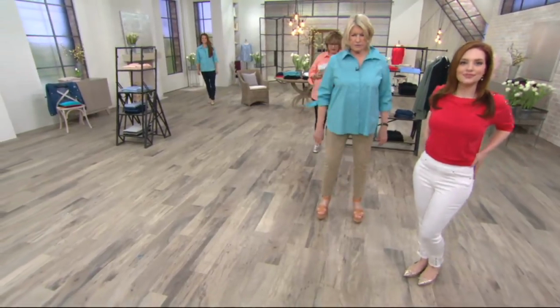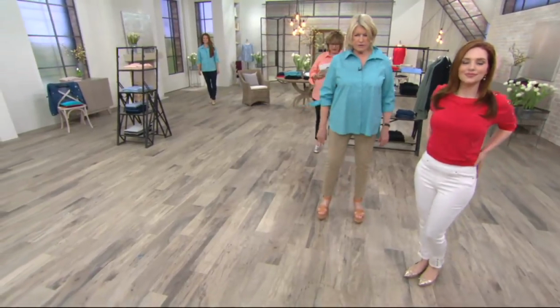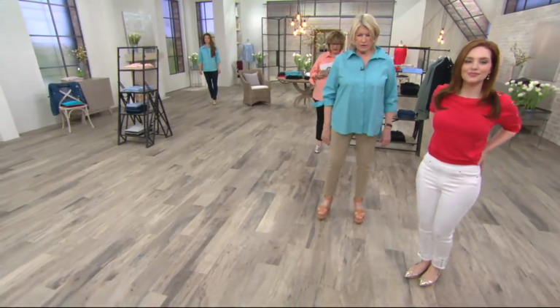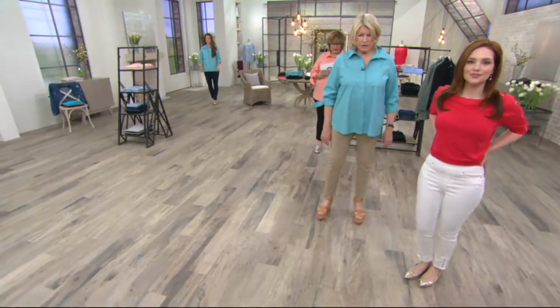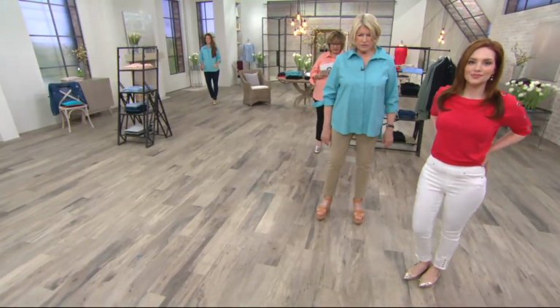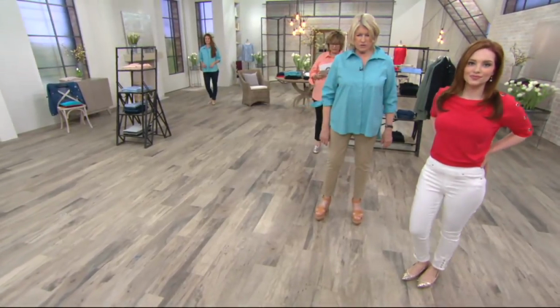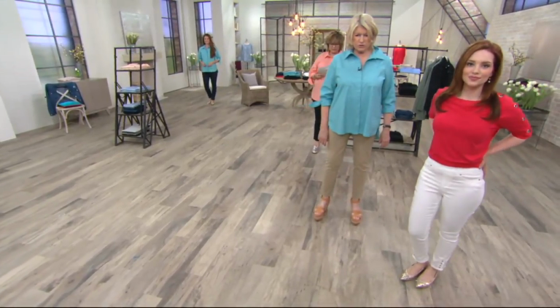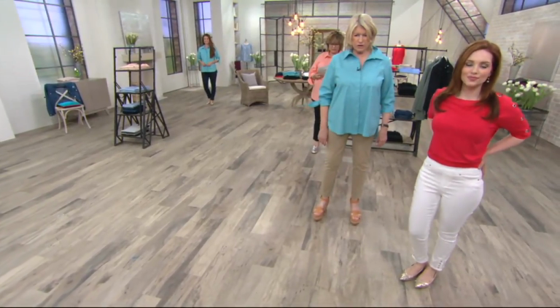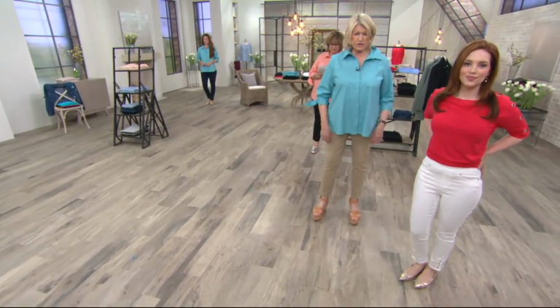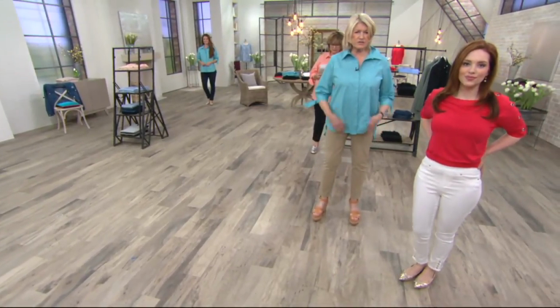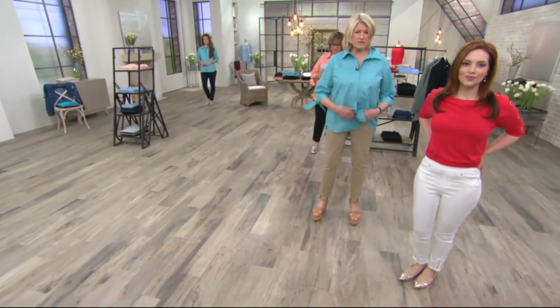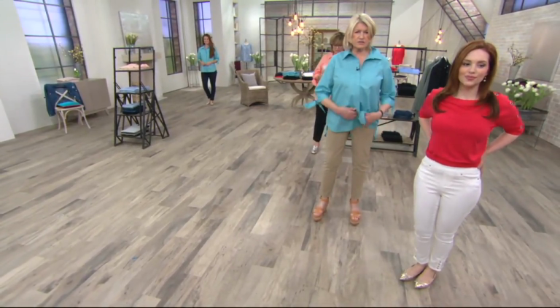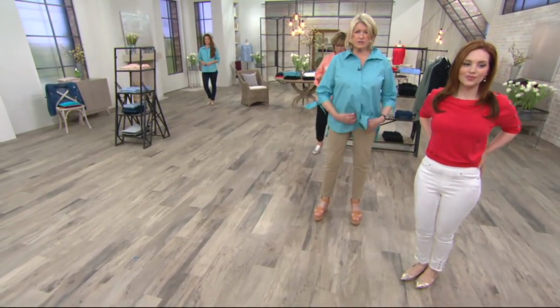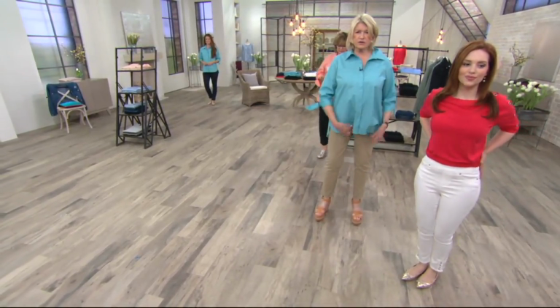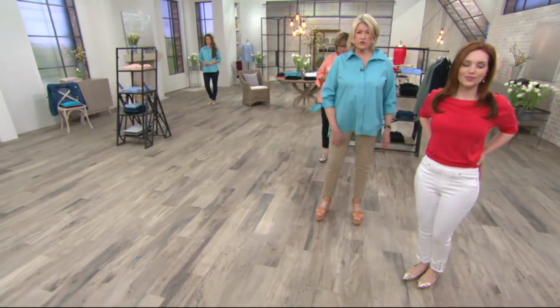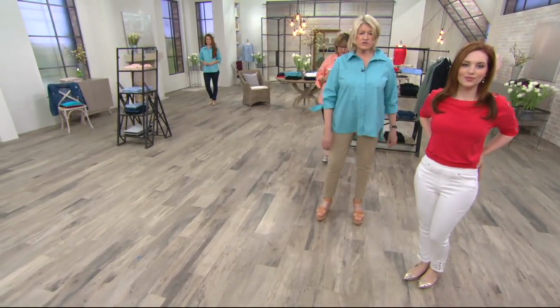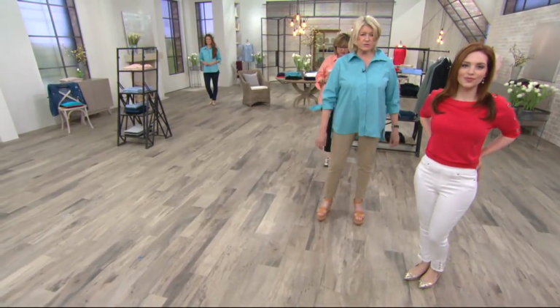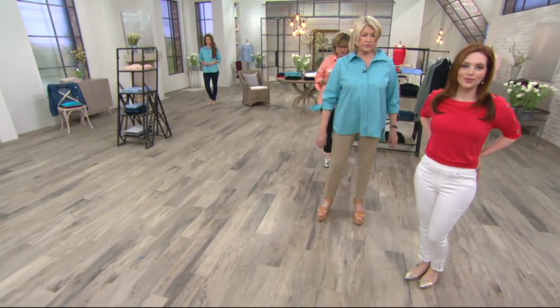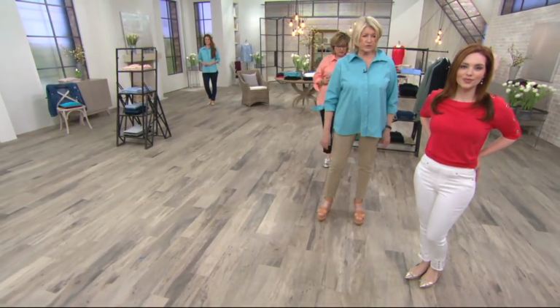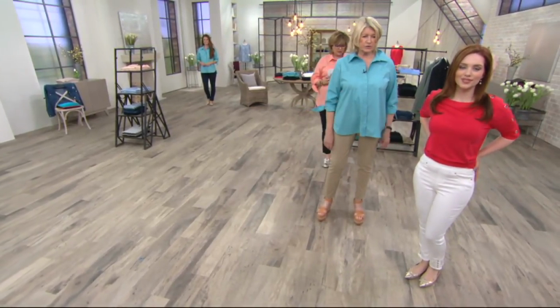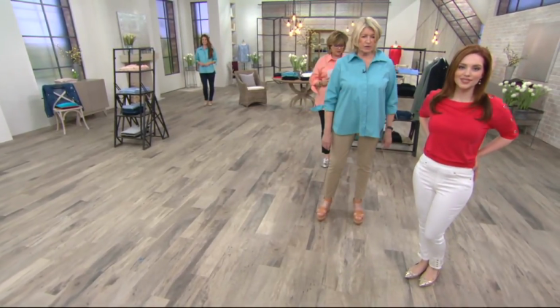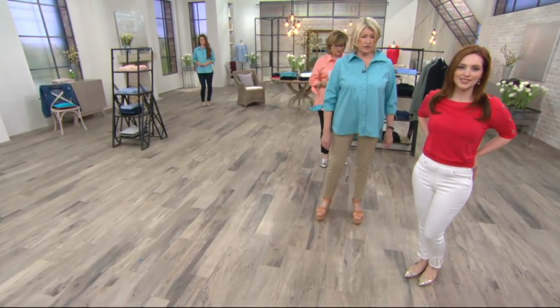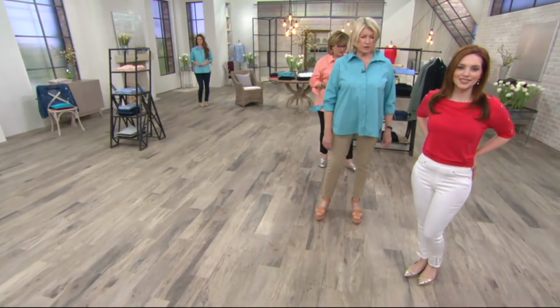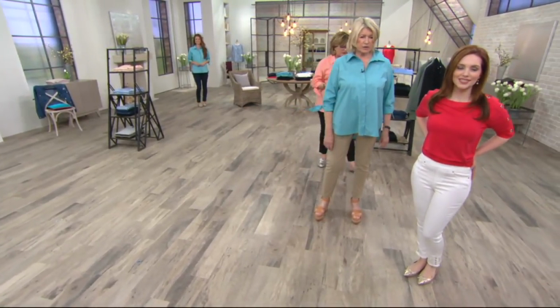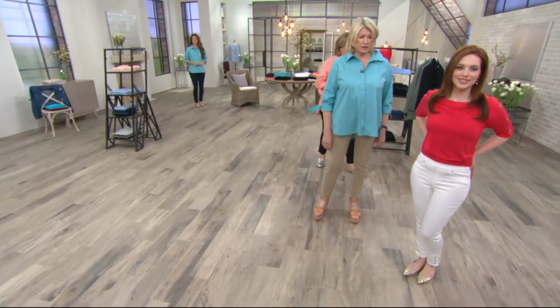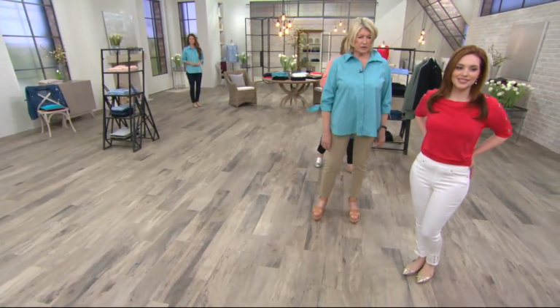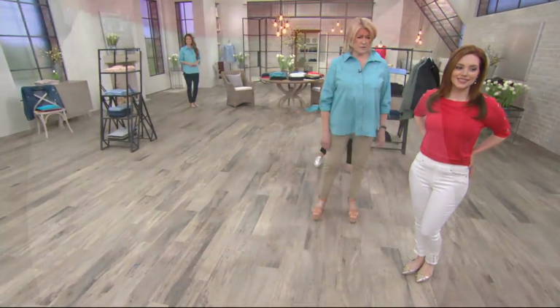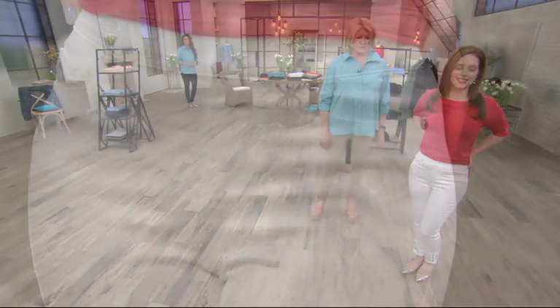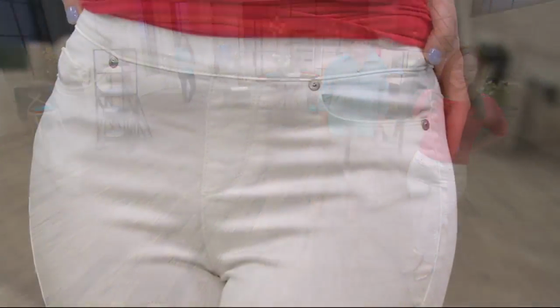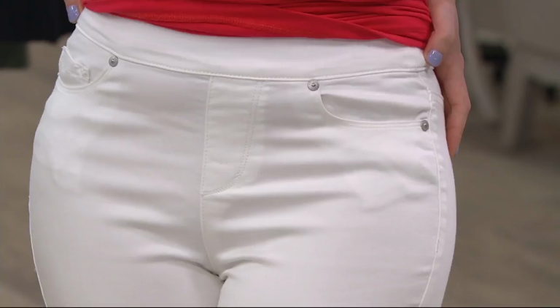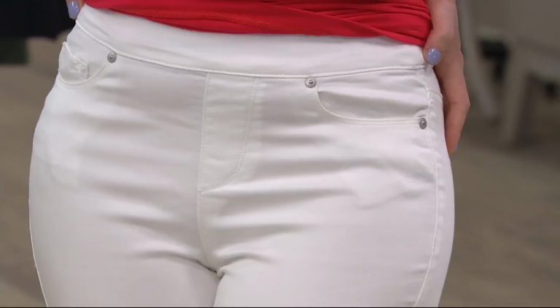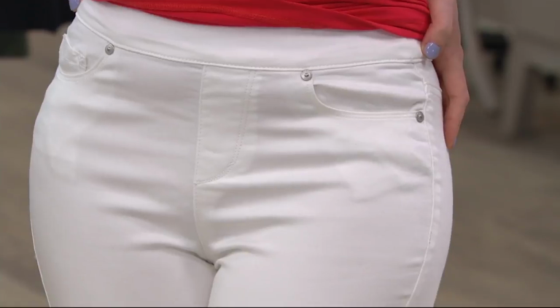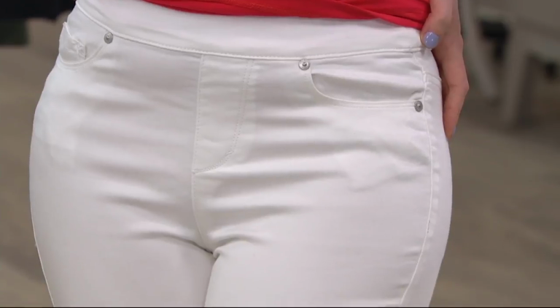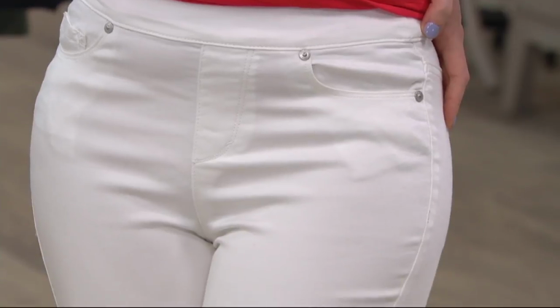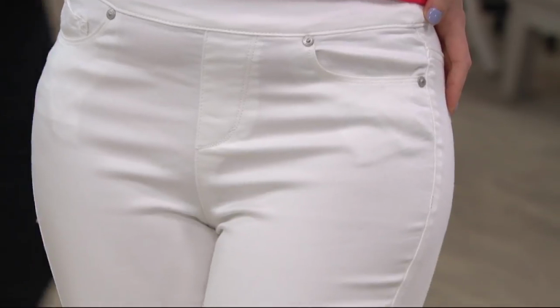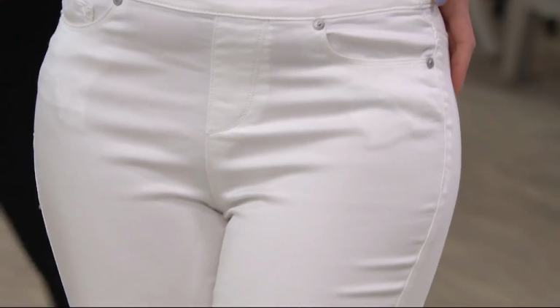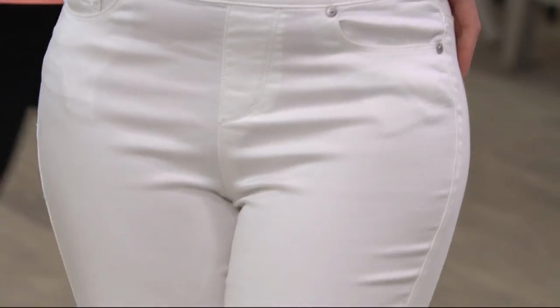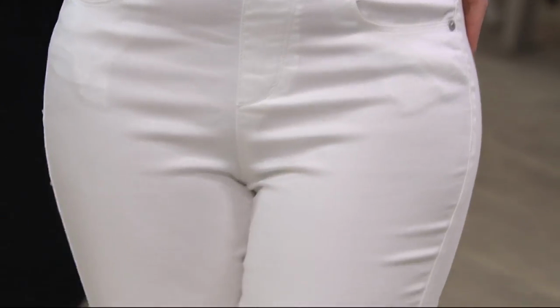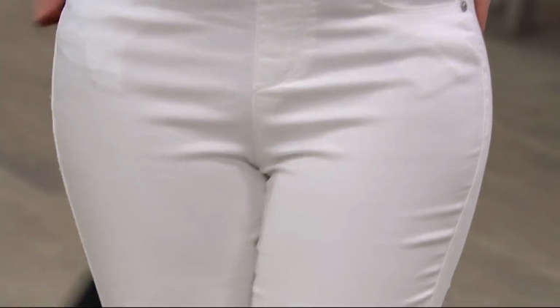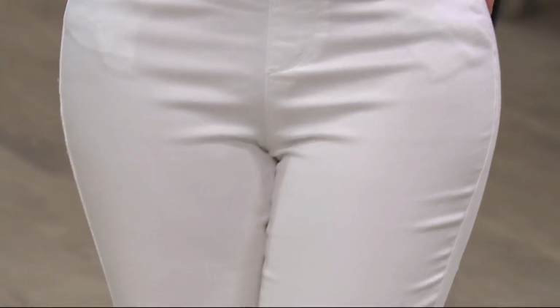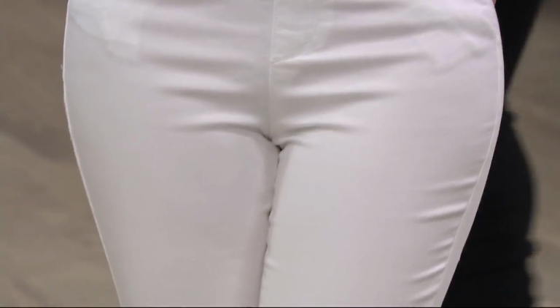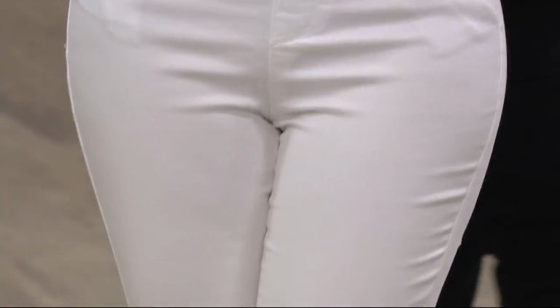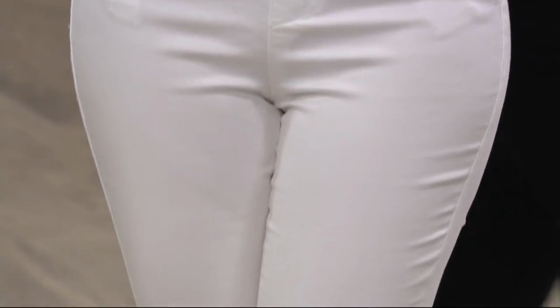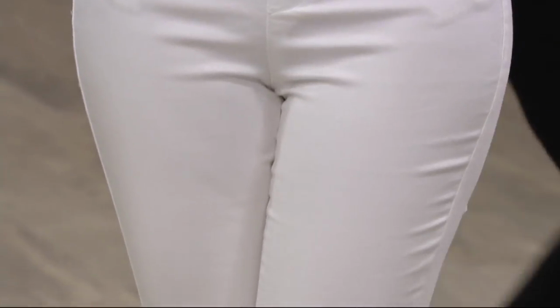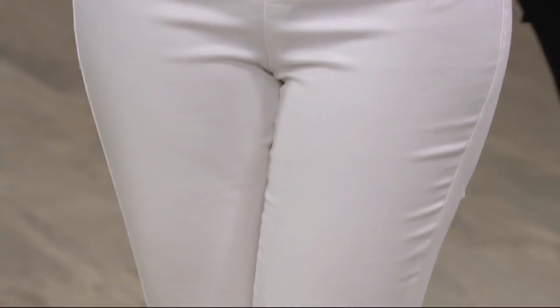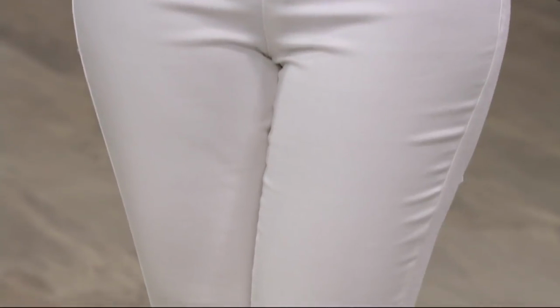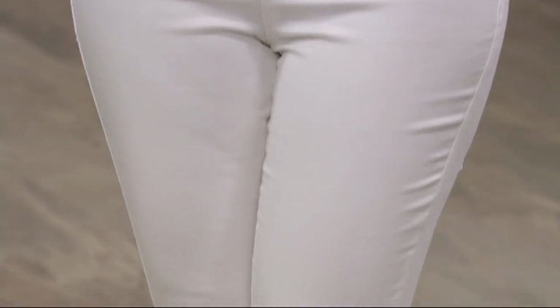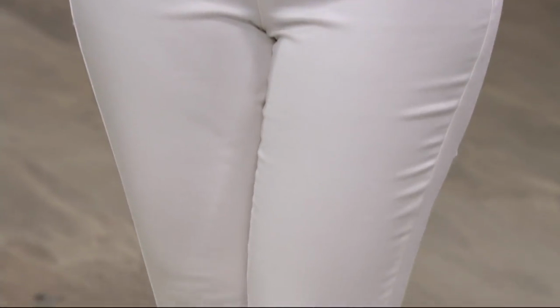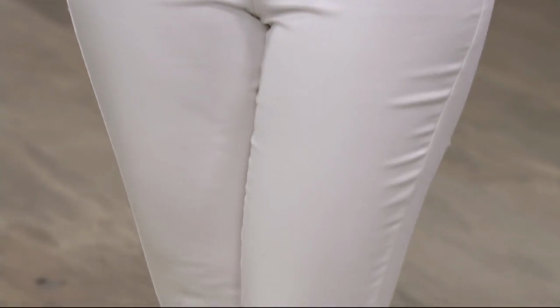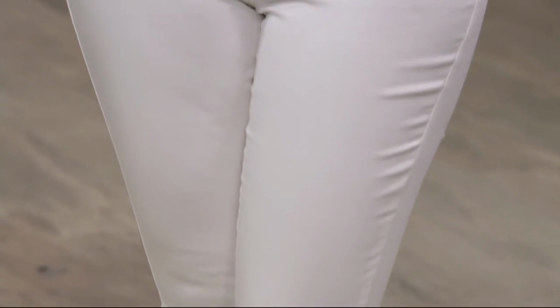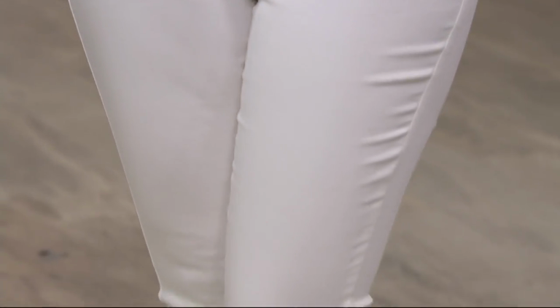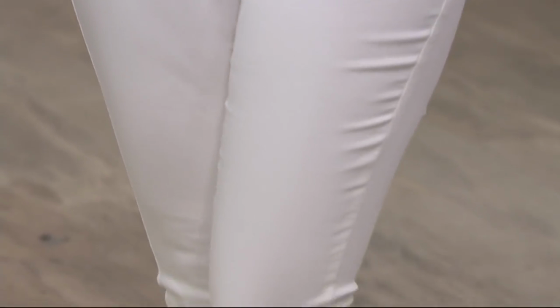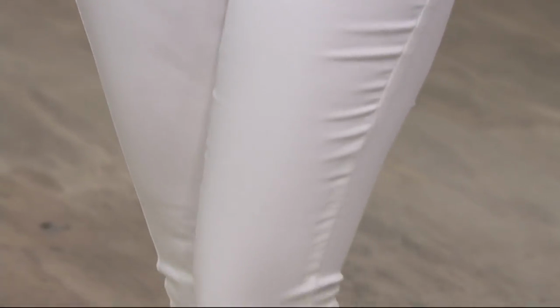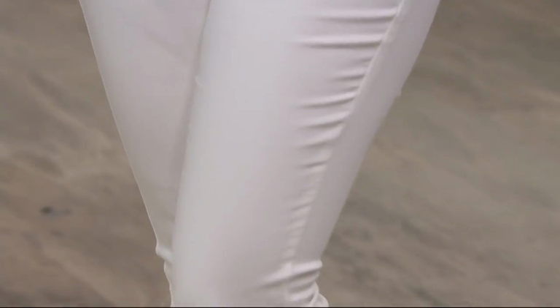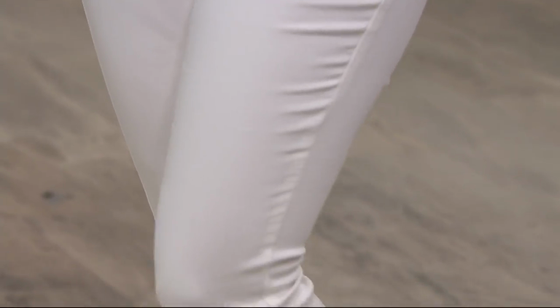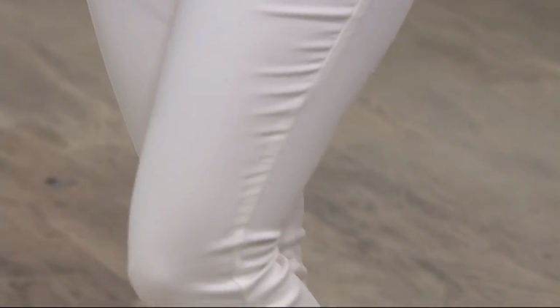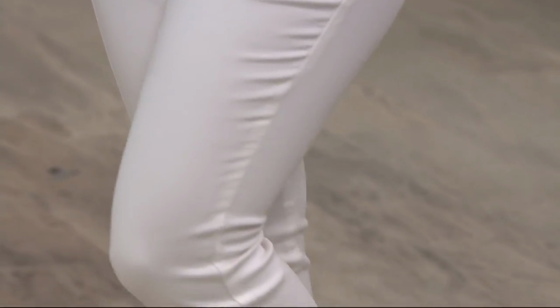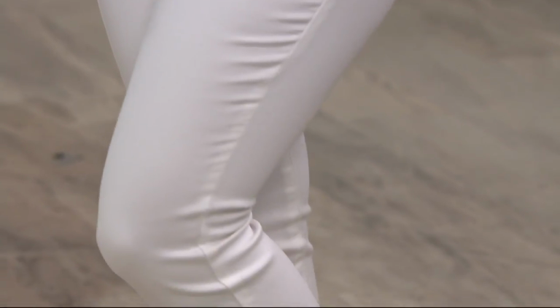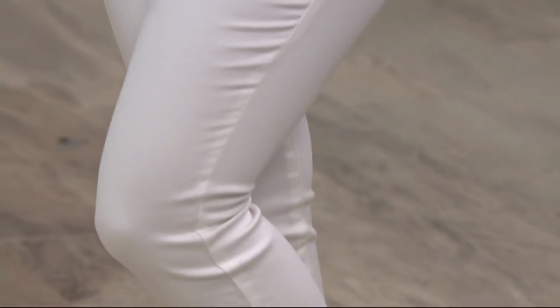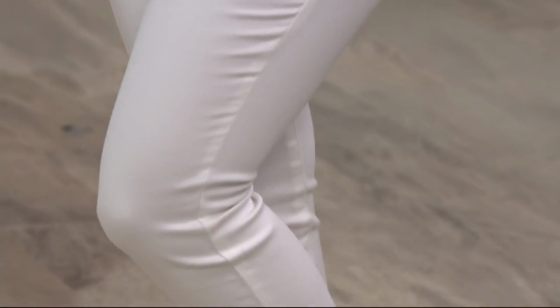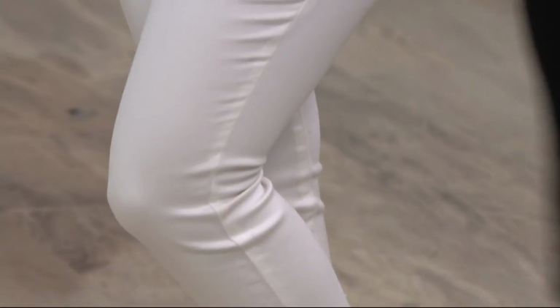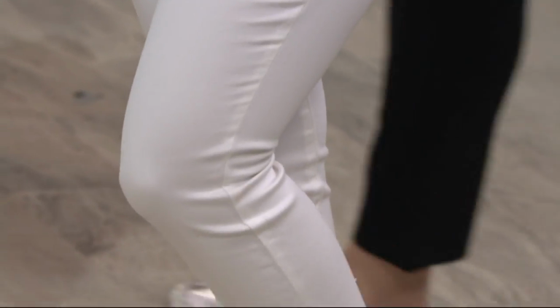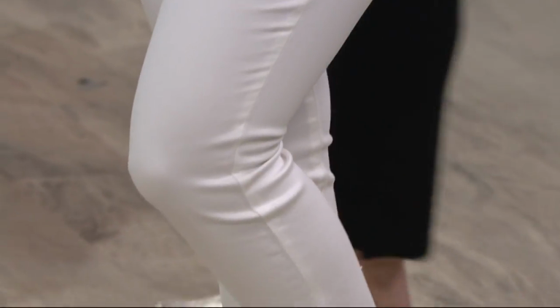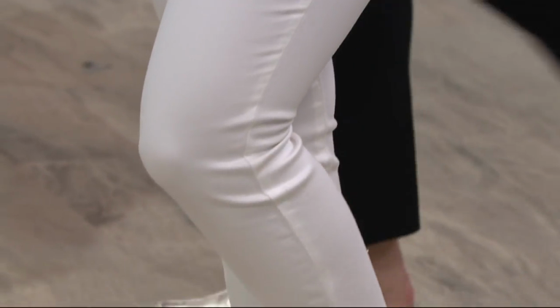Yes, it's so great. It's just no zipper. Yeah, I don't have the card for these. It's just an easy pull-on. Oh, pardon me, Martha.